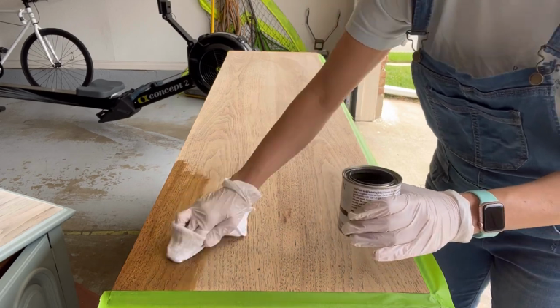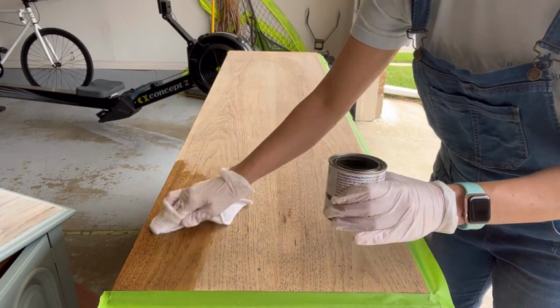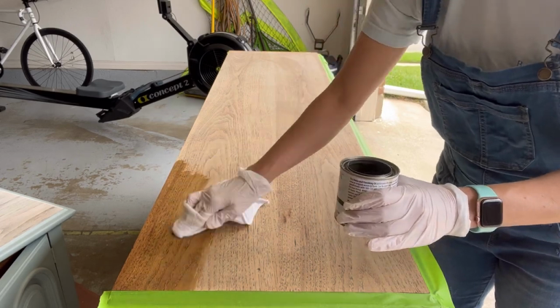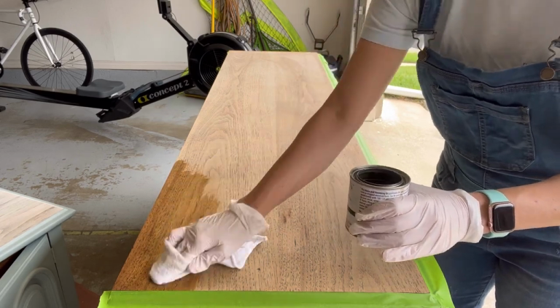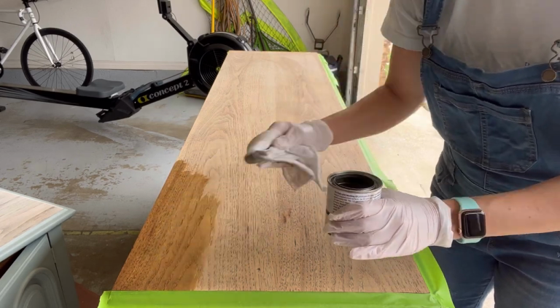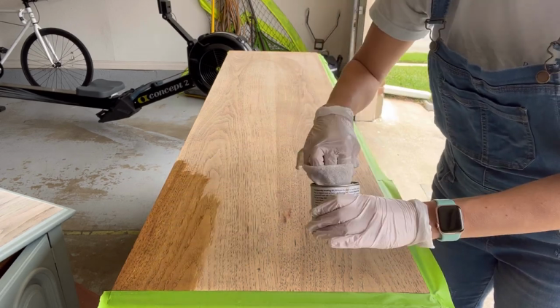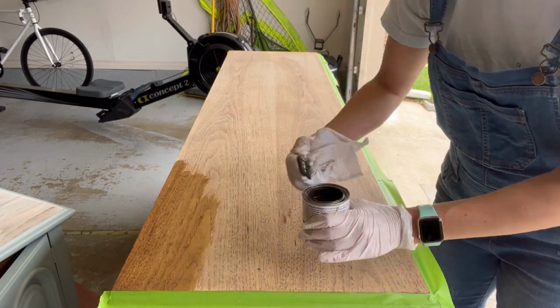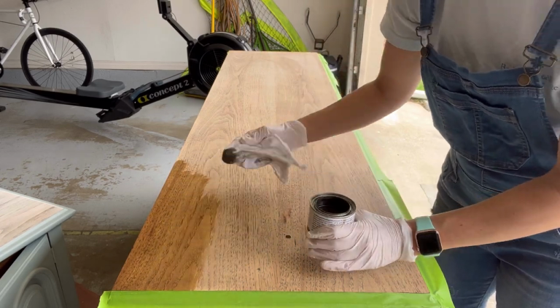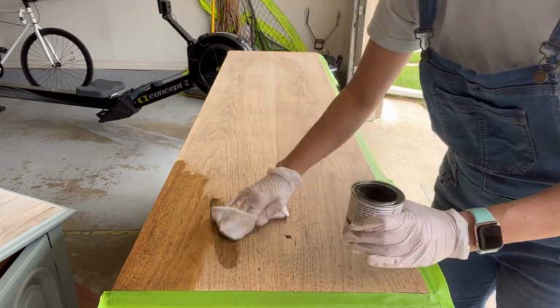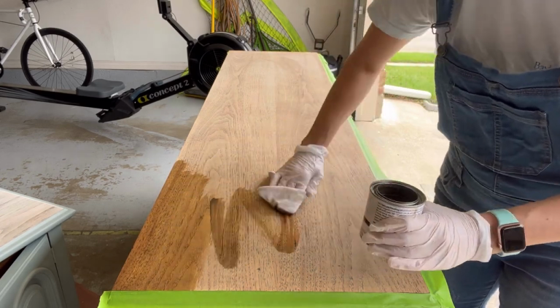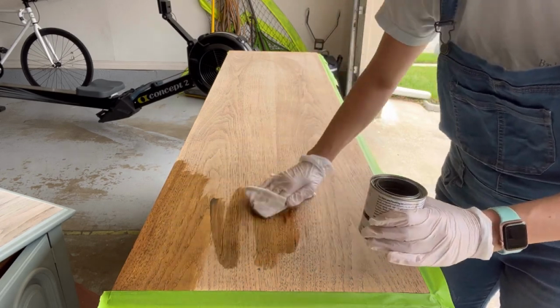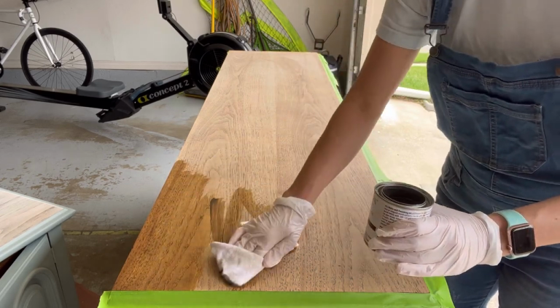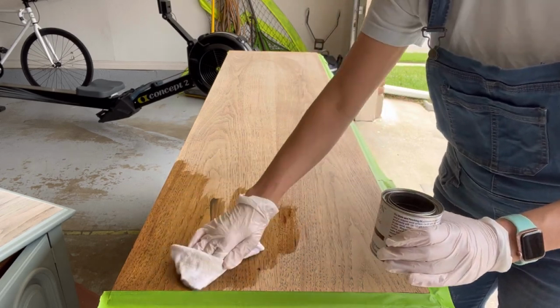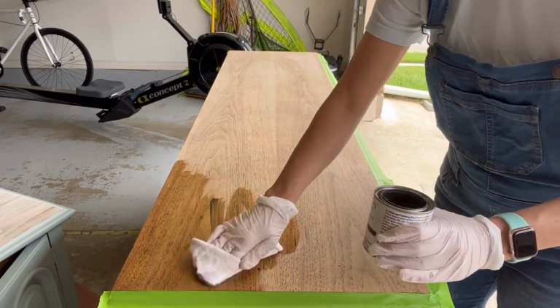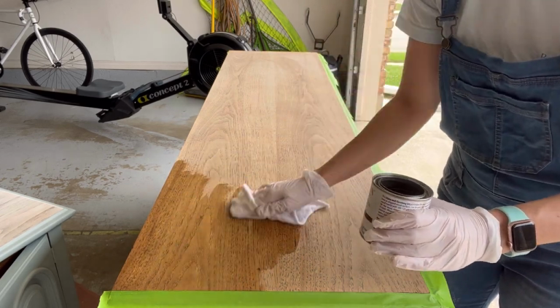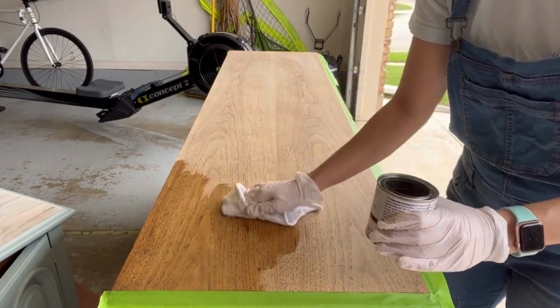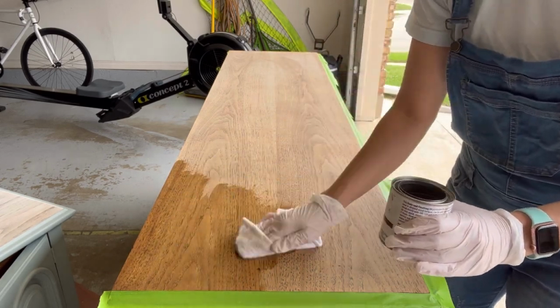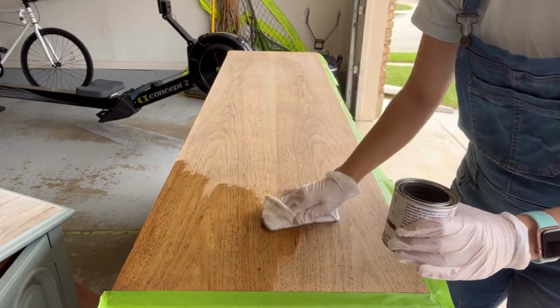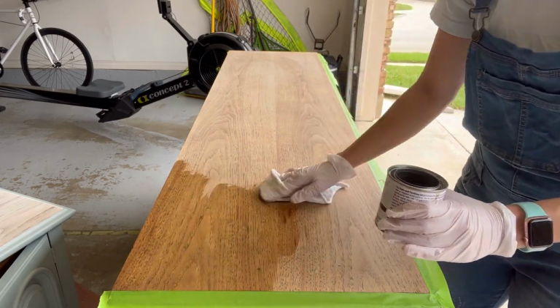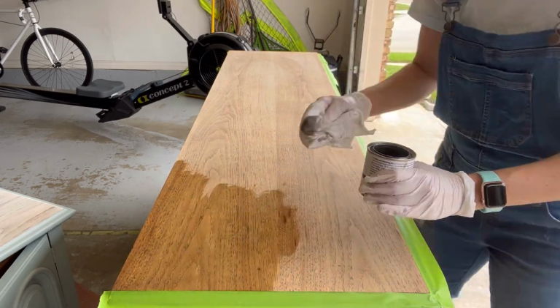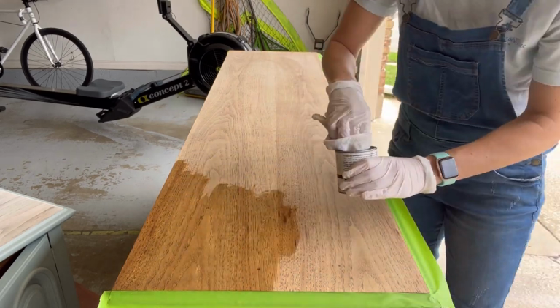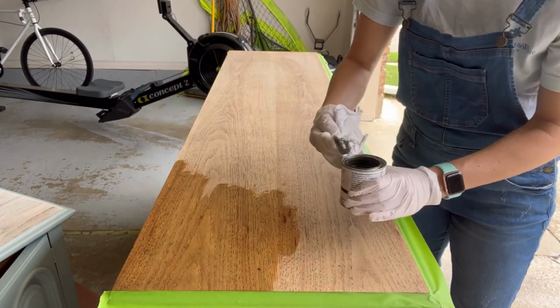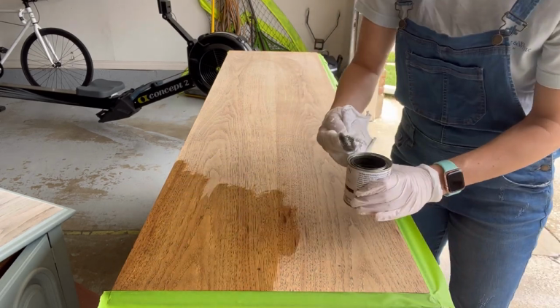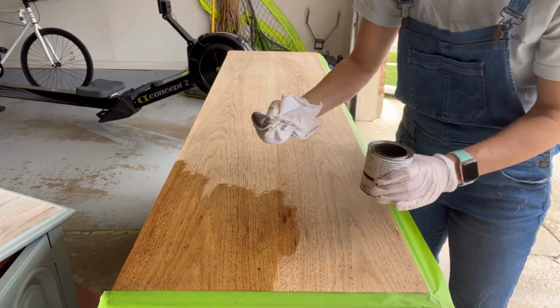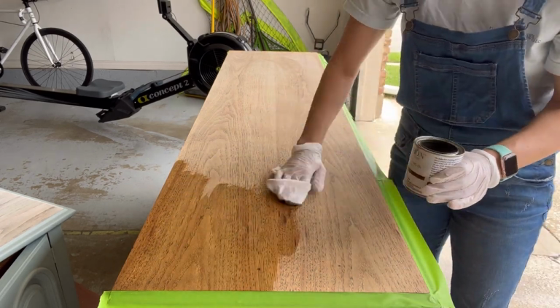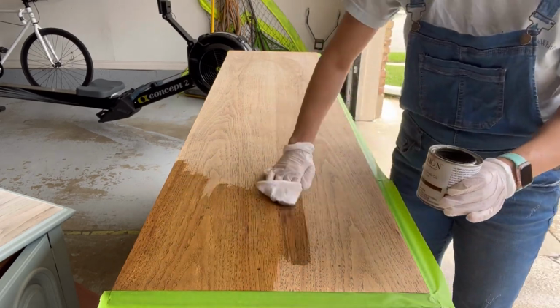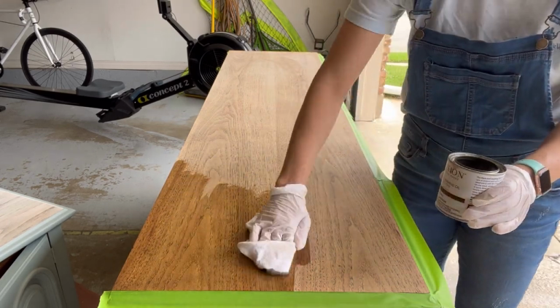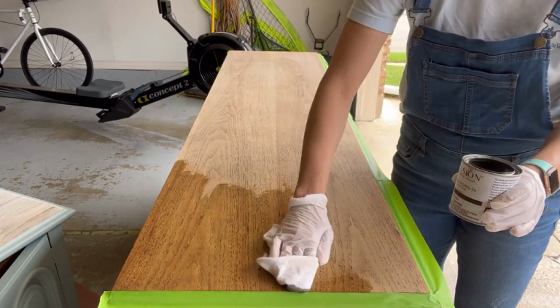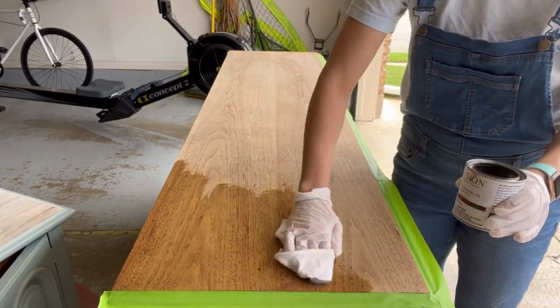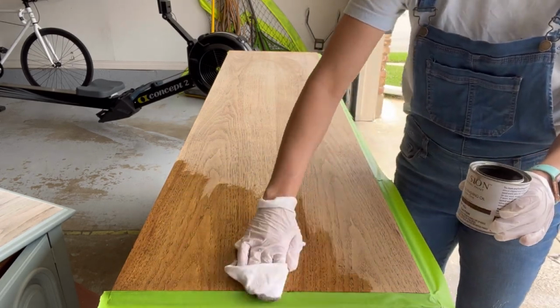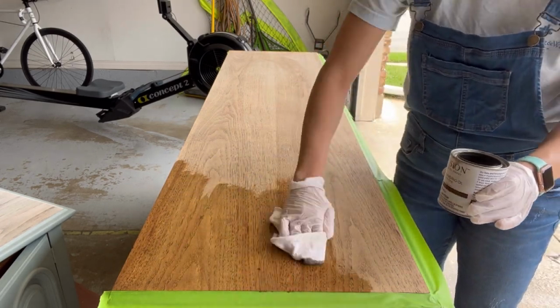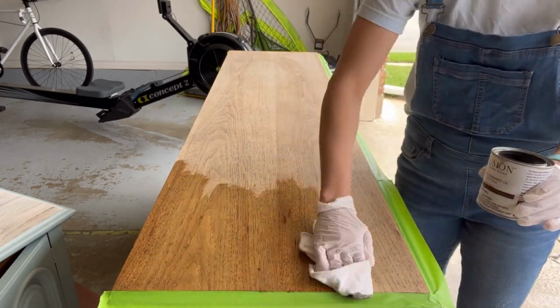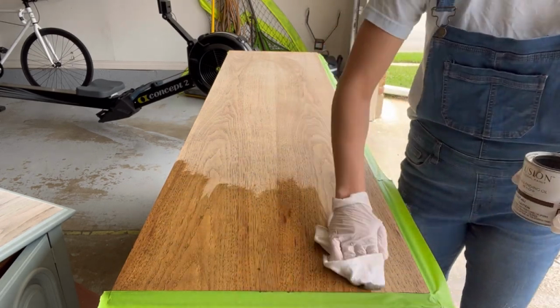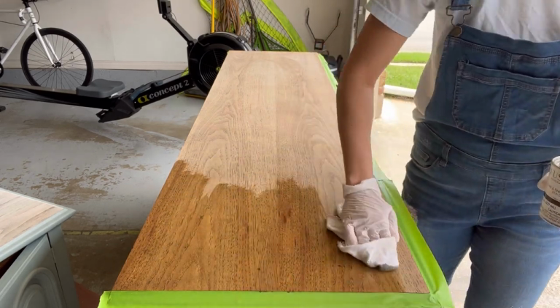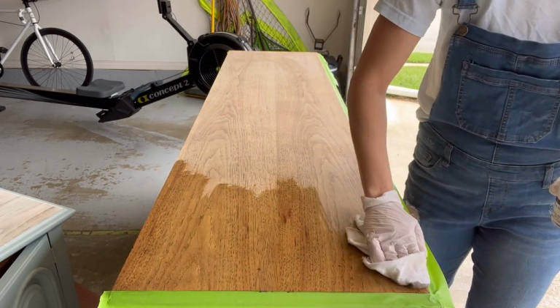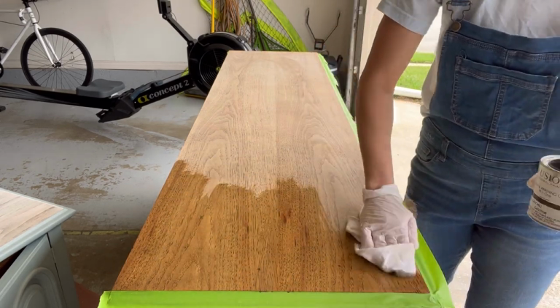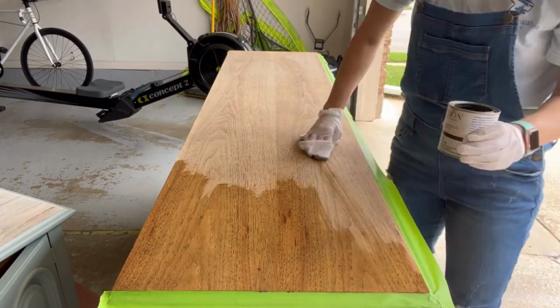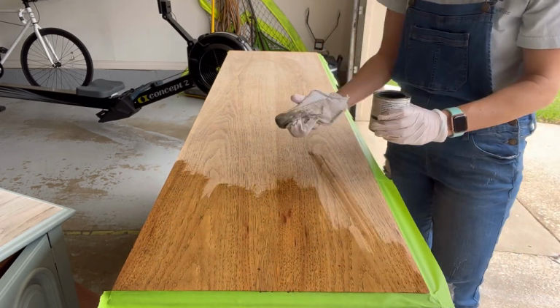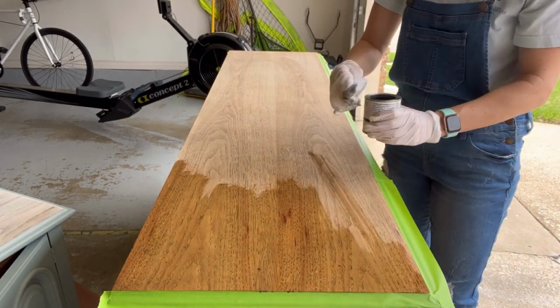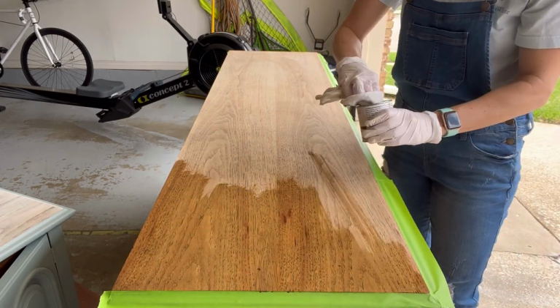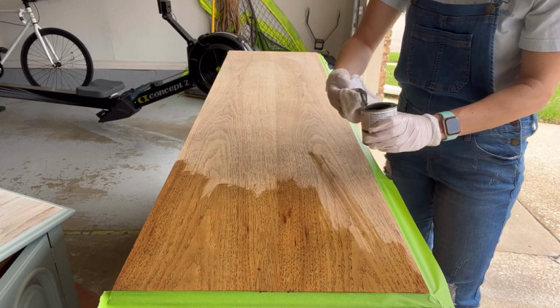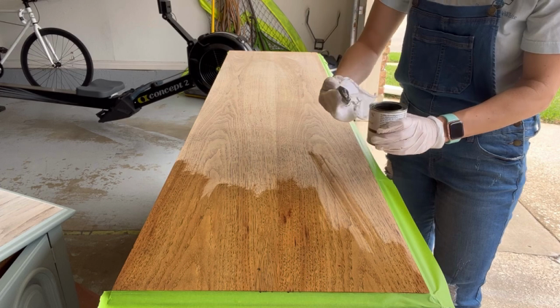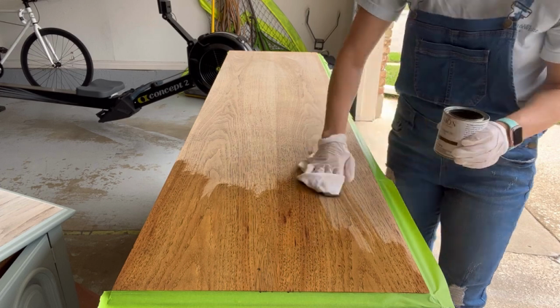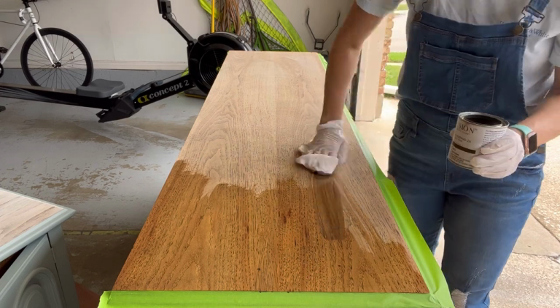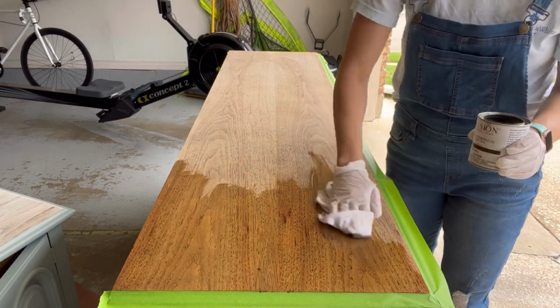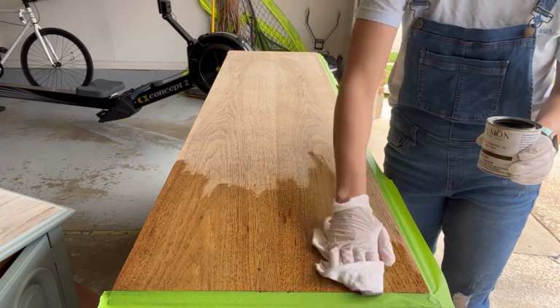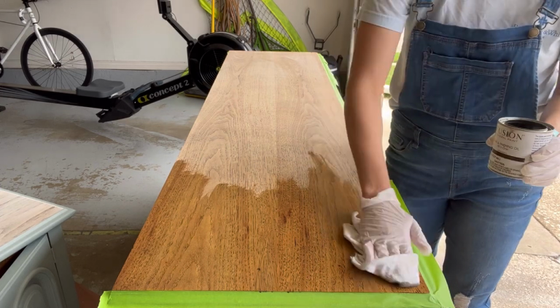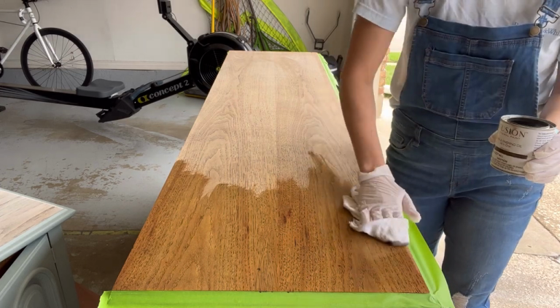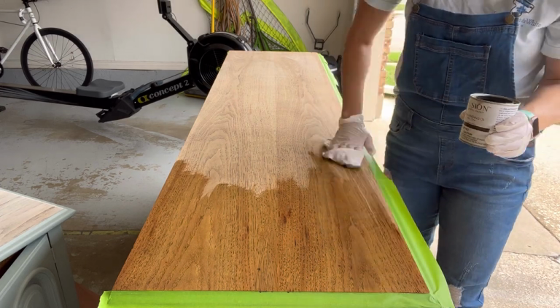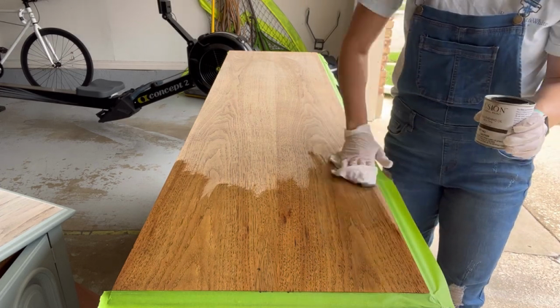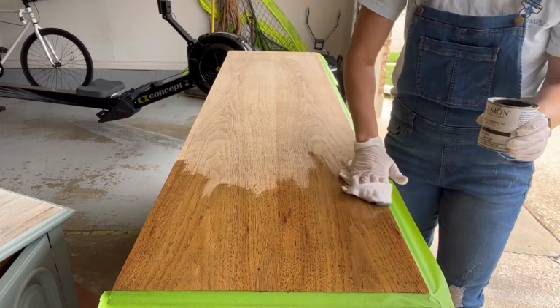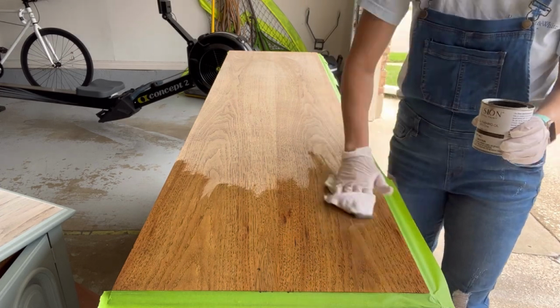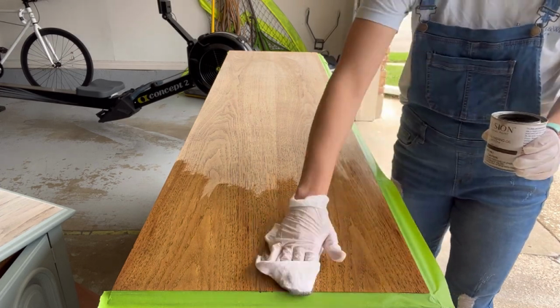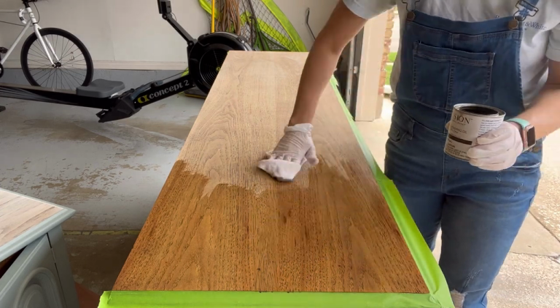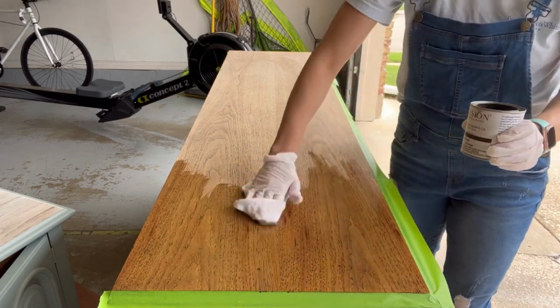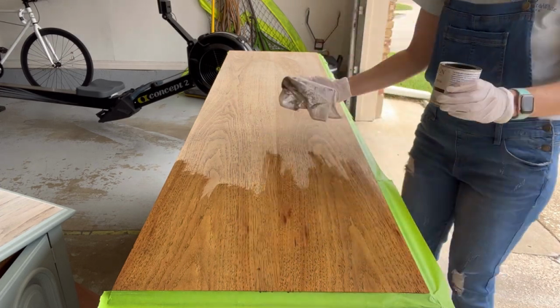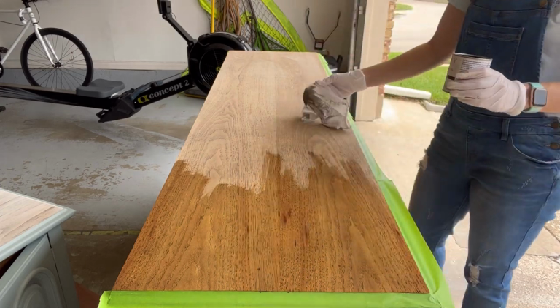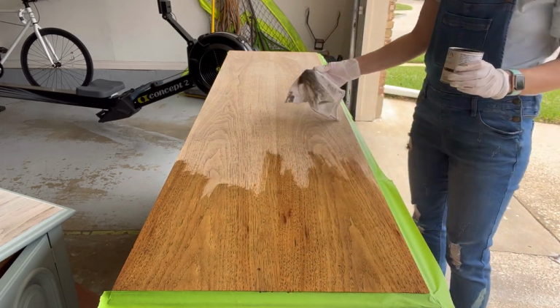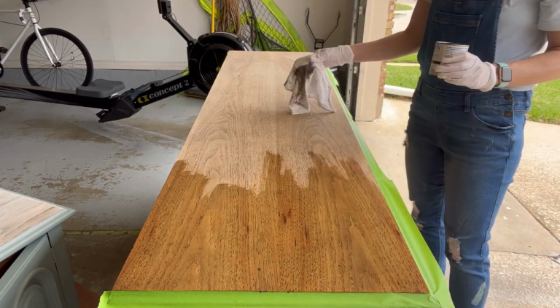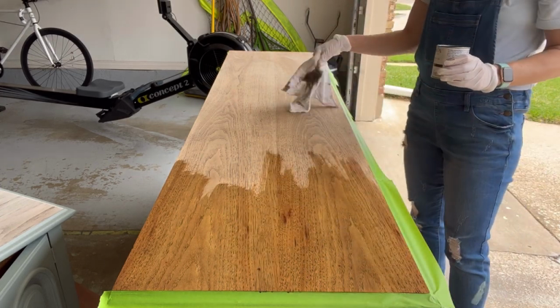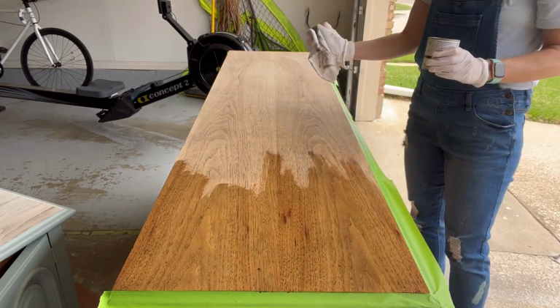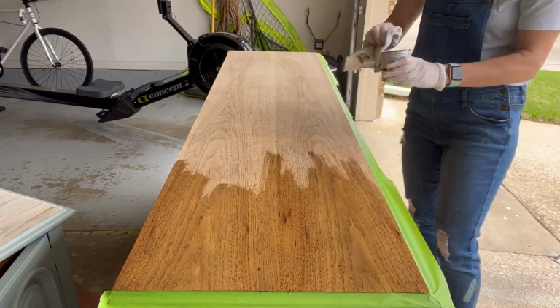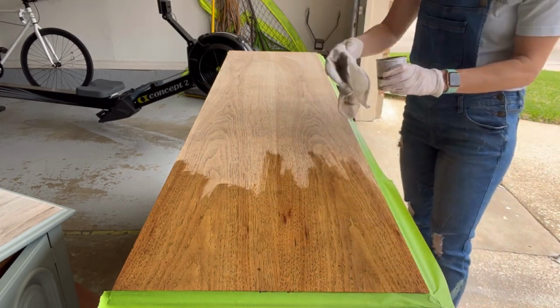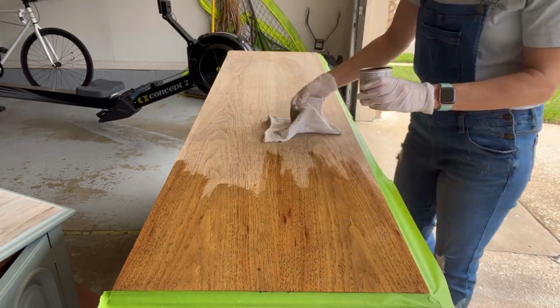Here I am applying Fusion Mineral Paints all-in-one stain — it is the cappuccino color.